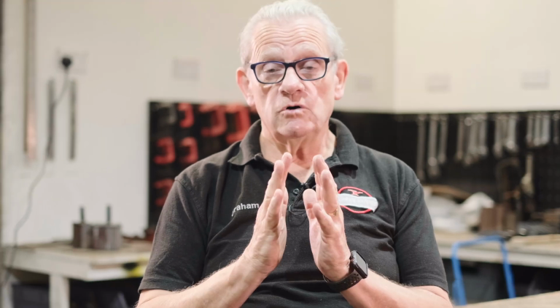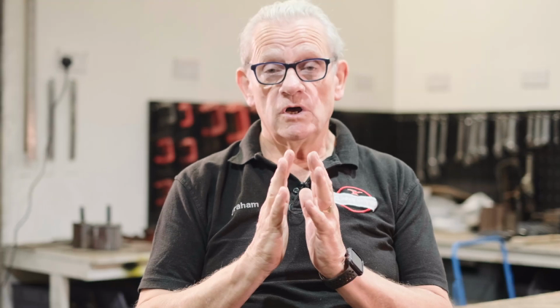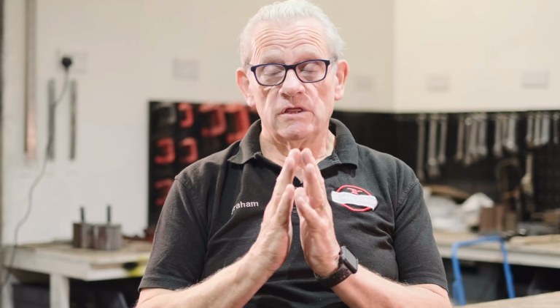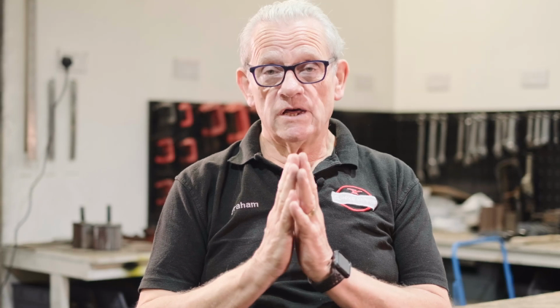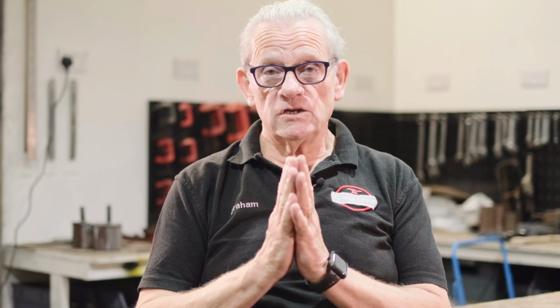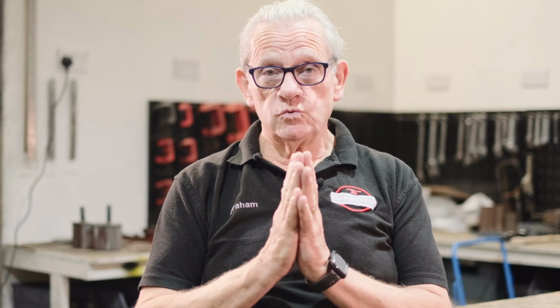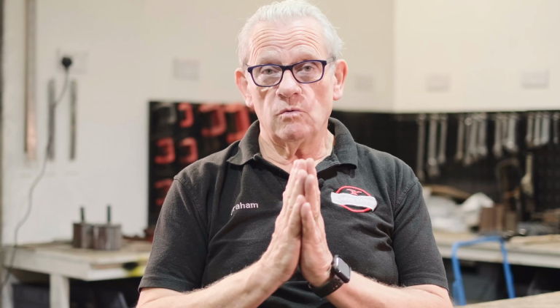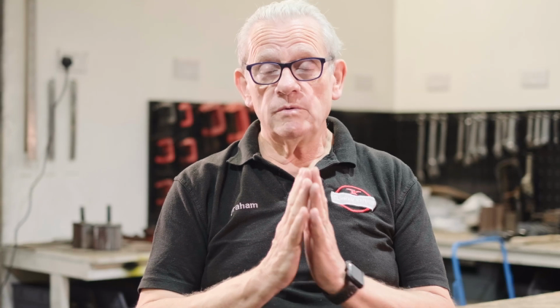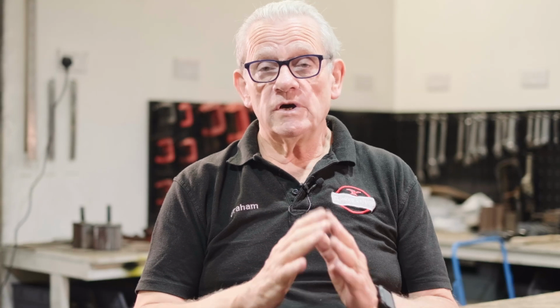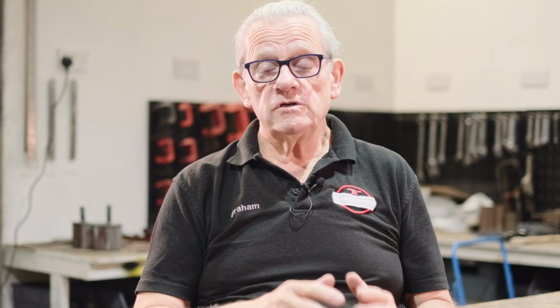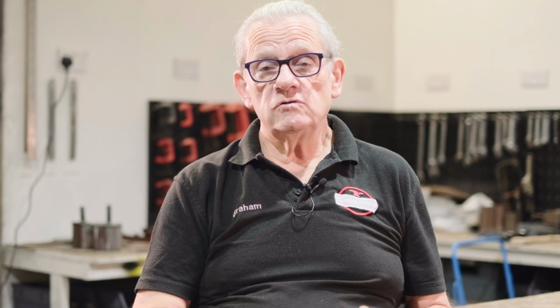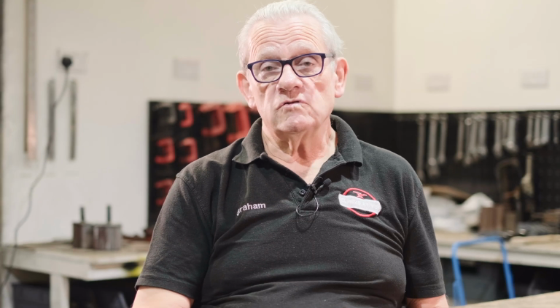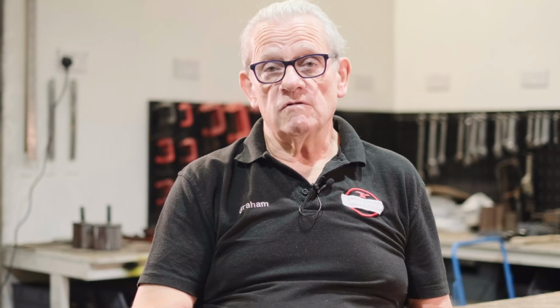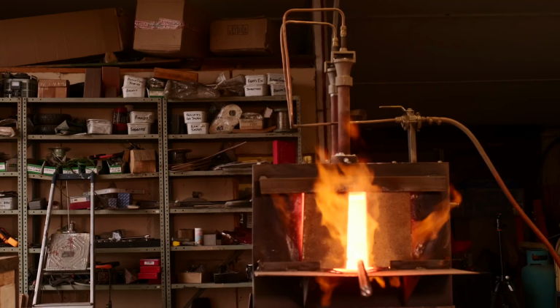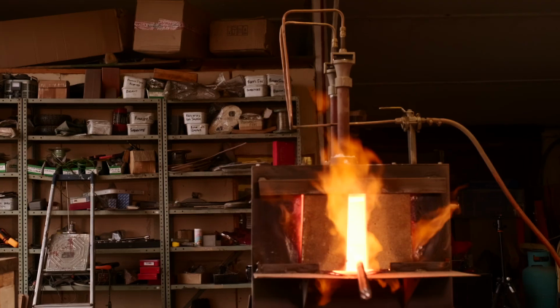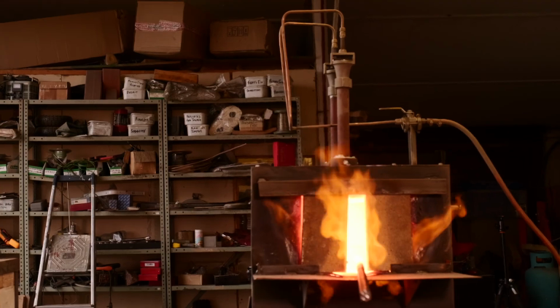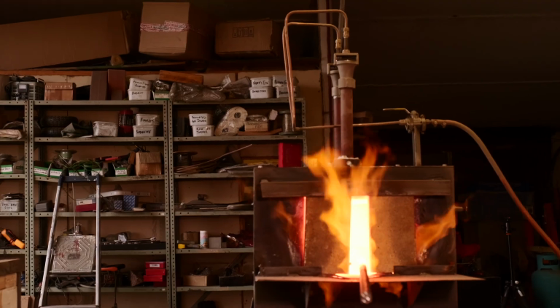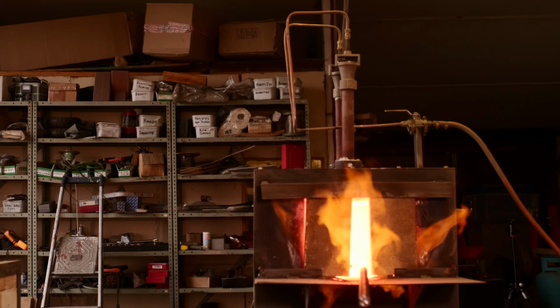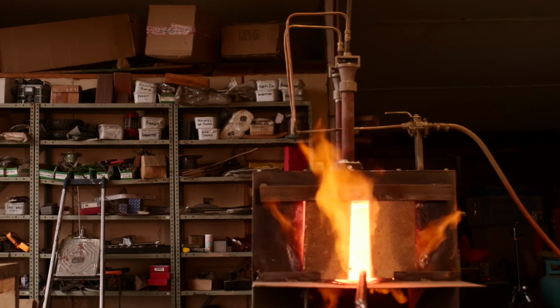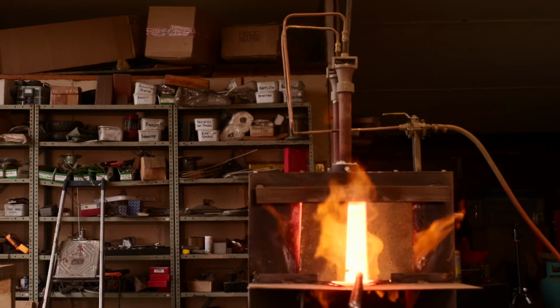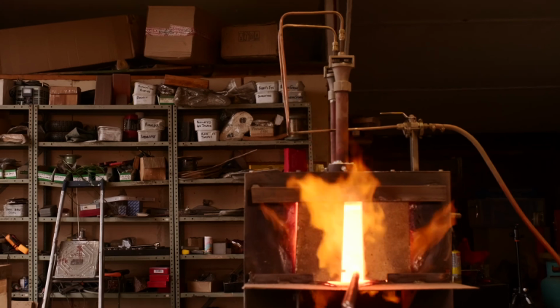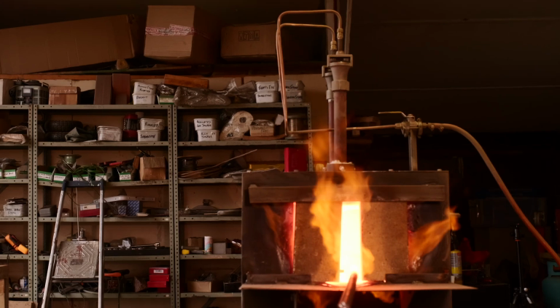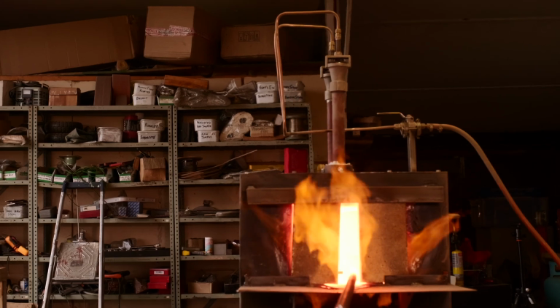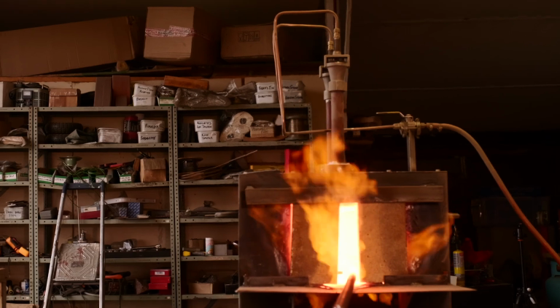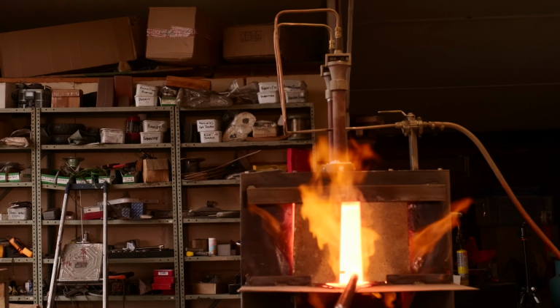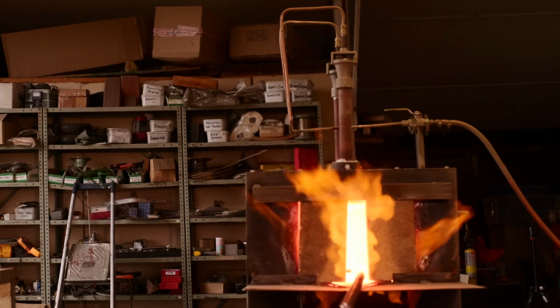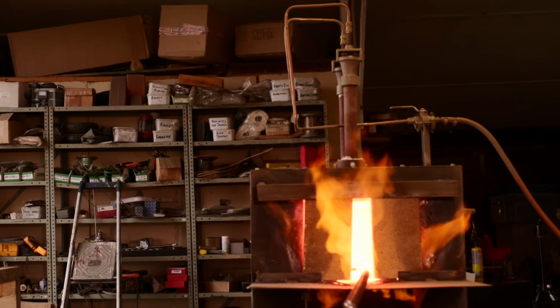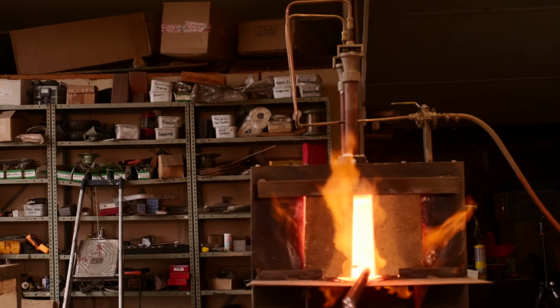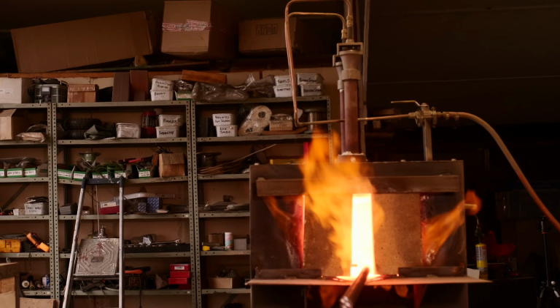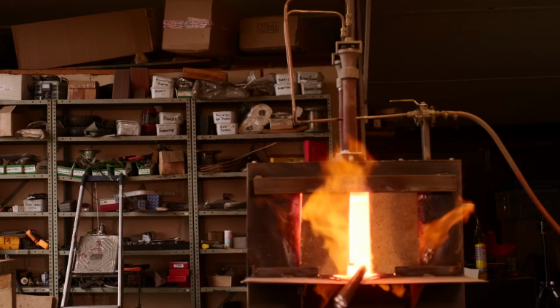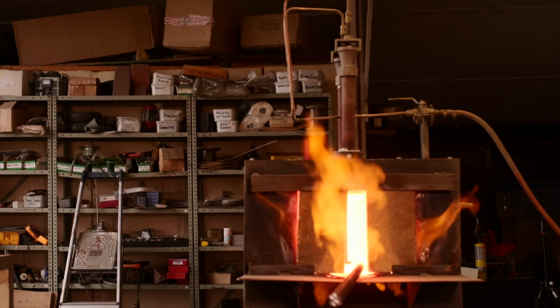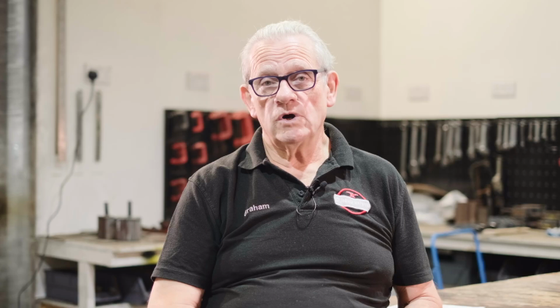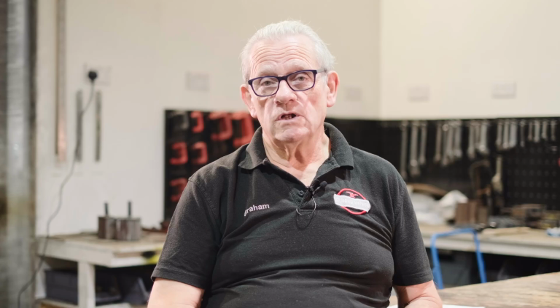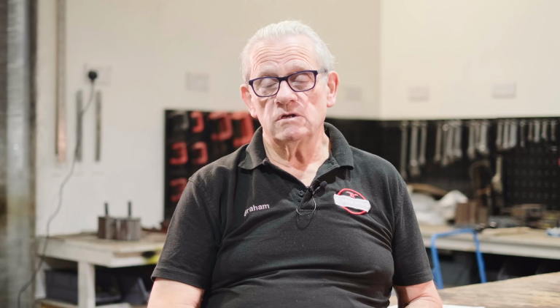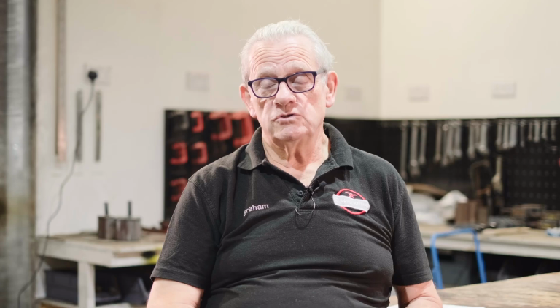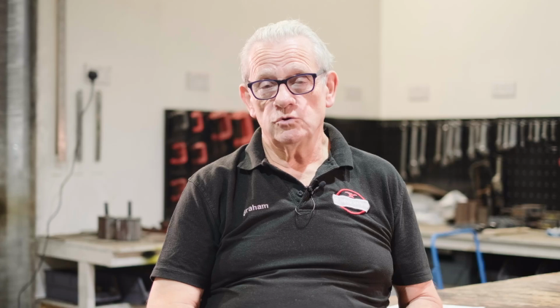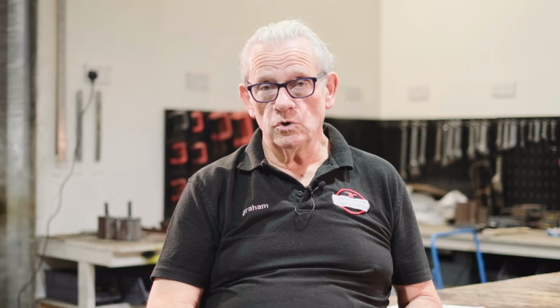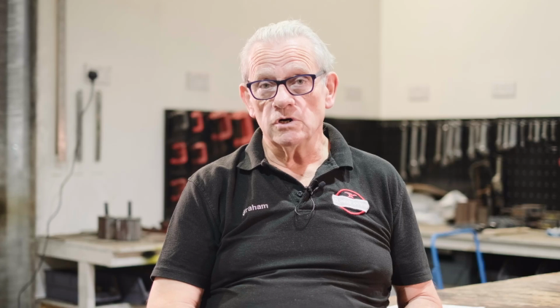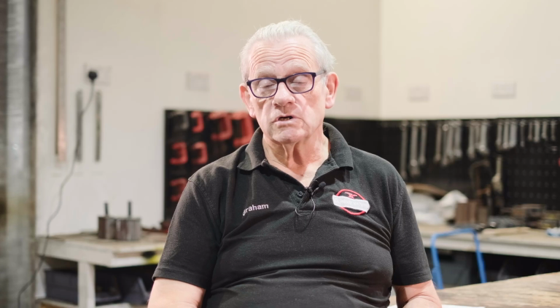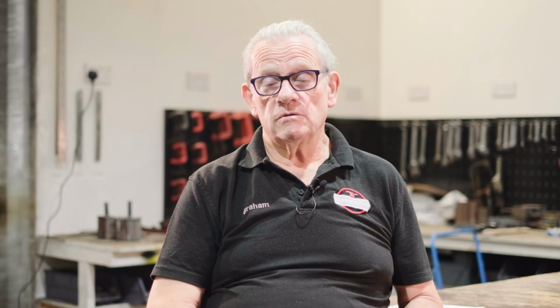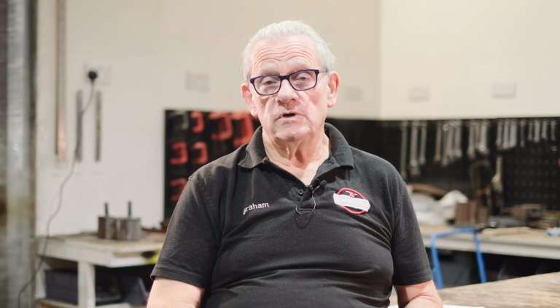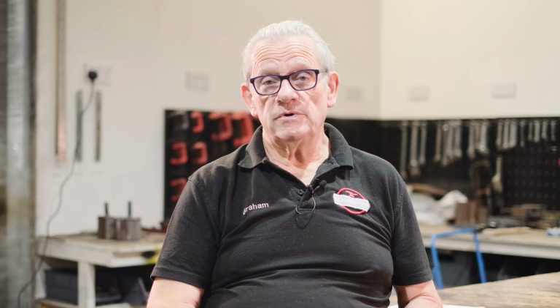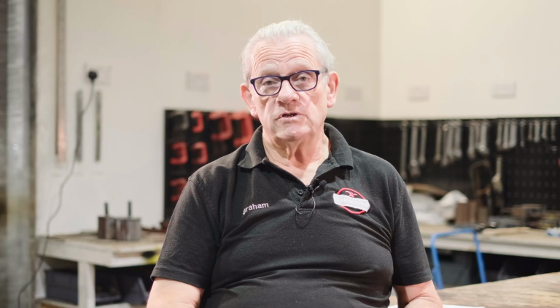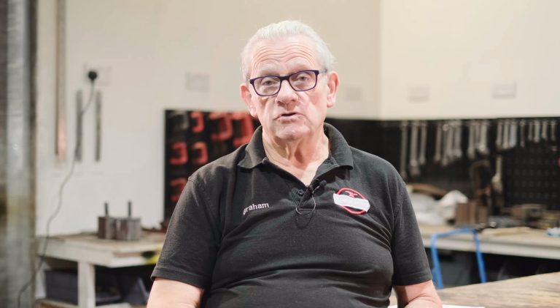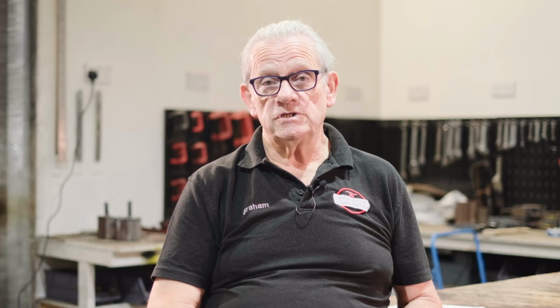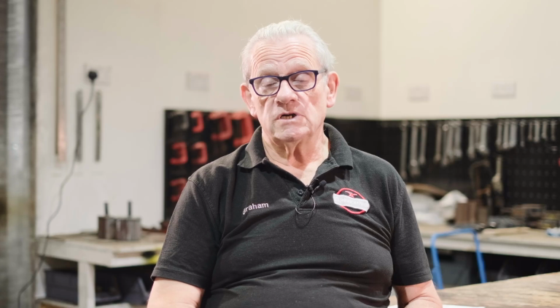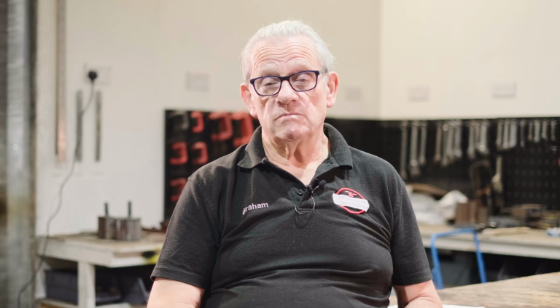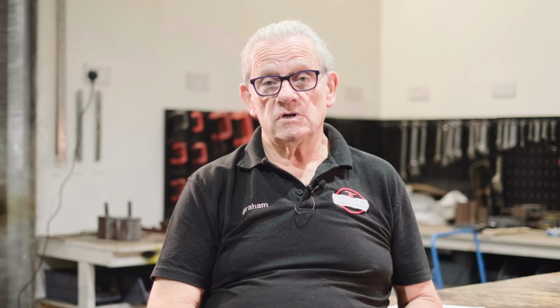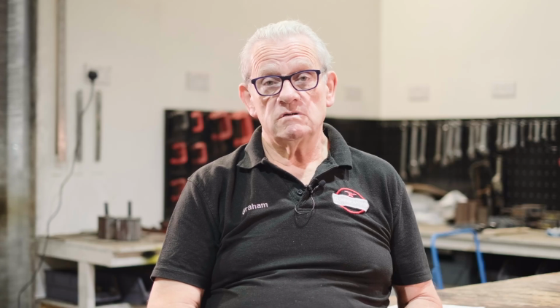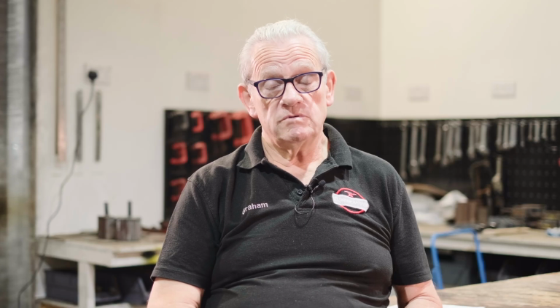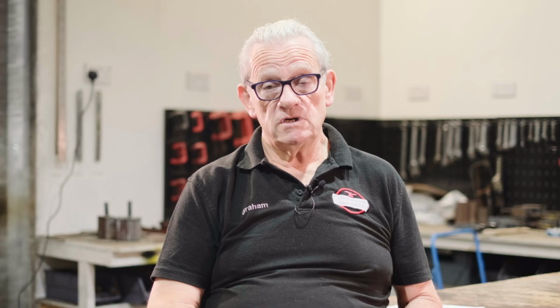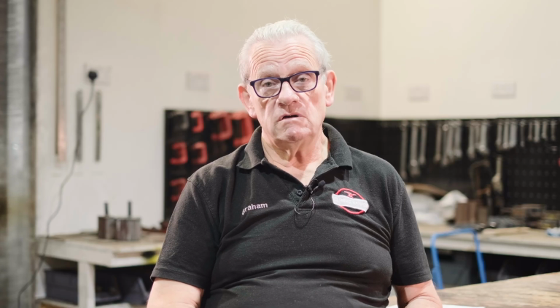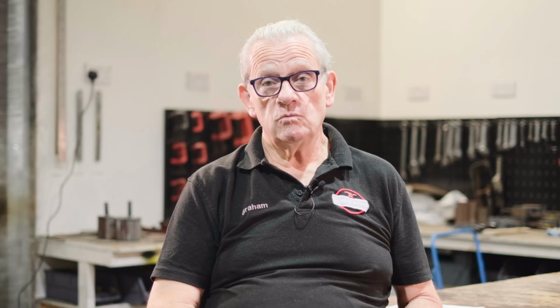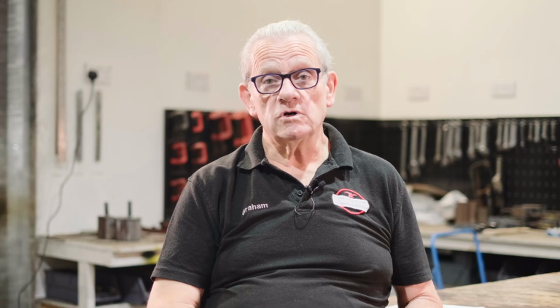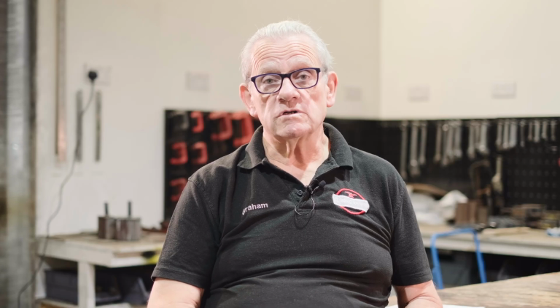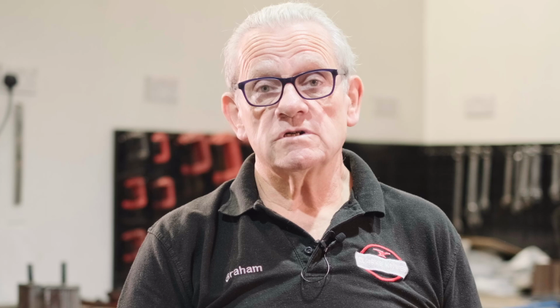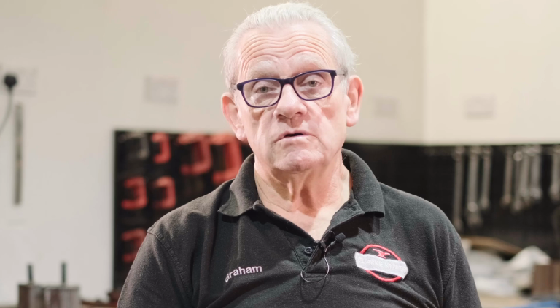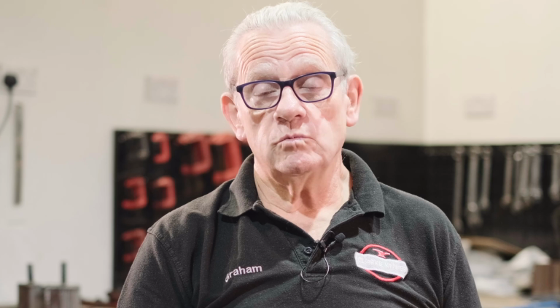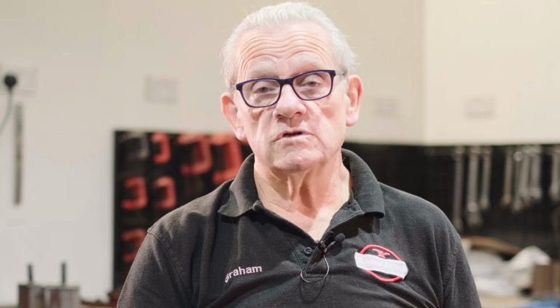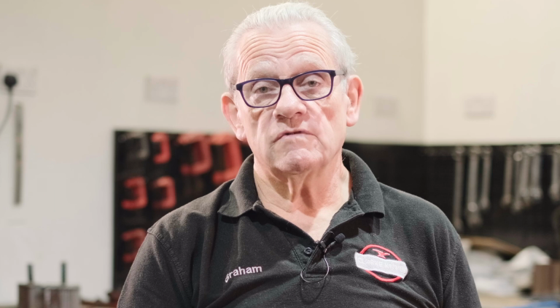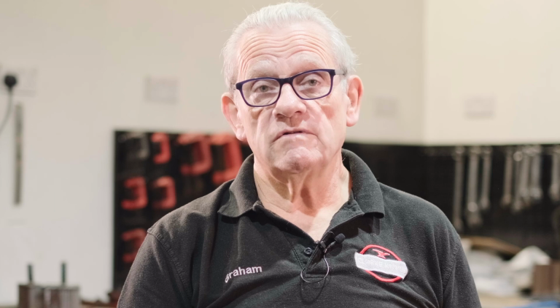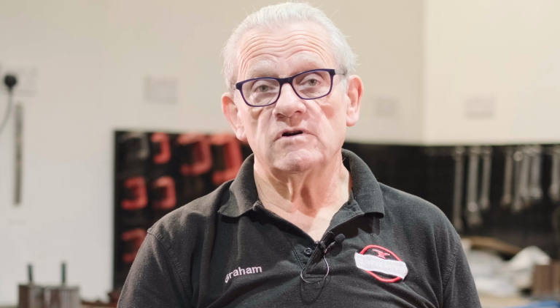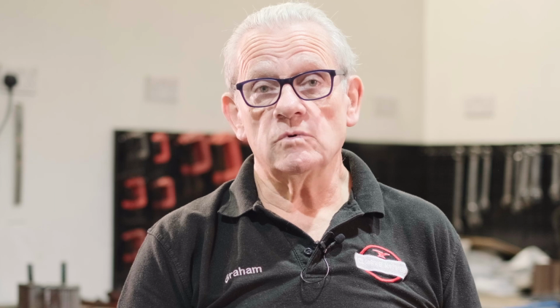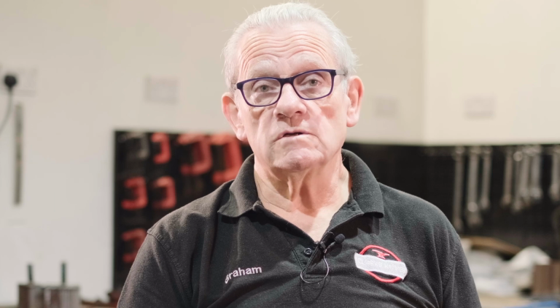So that's what we make use of — it's just getting the conditions right for that forge weld to work, which can be a bit tricky sometimes, but it works very, very well.